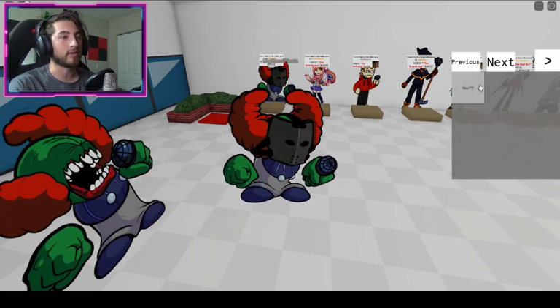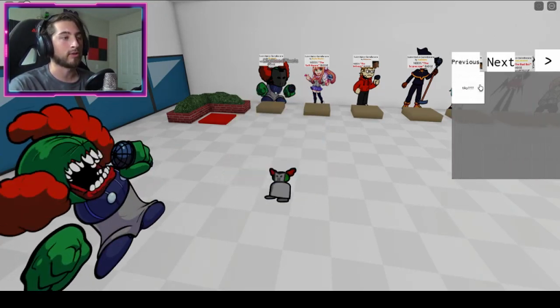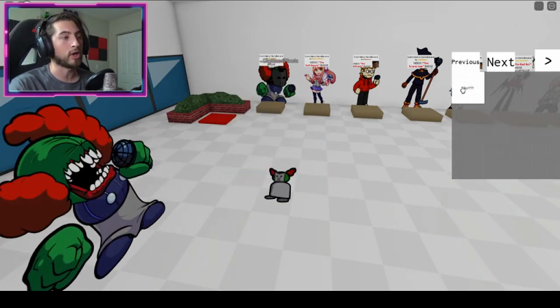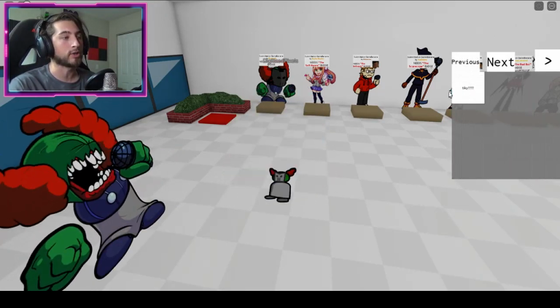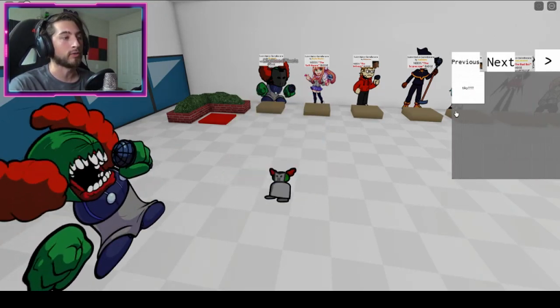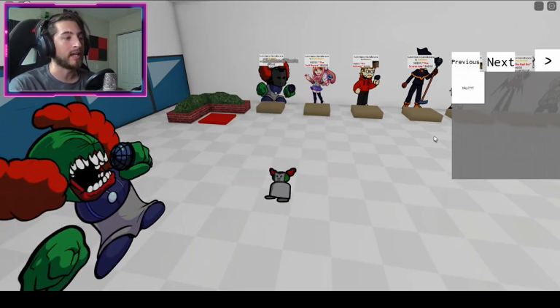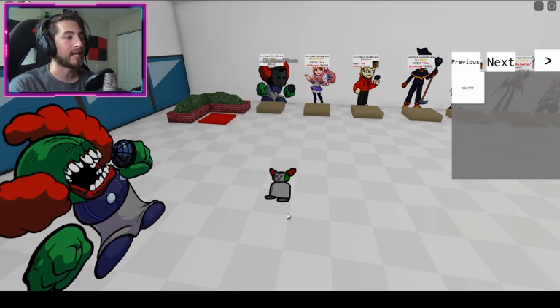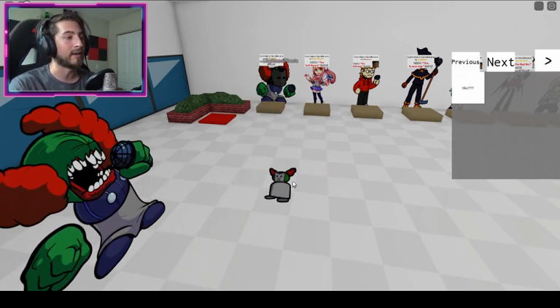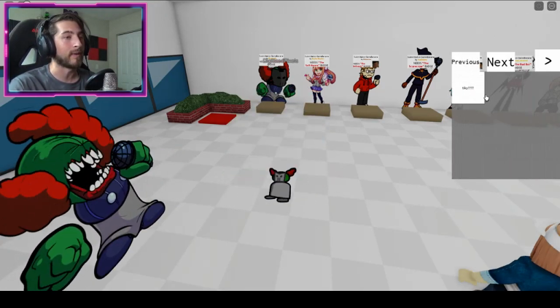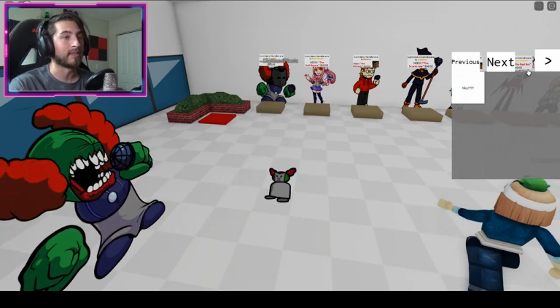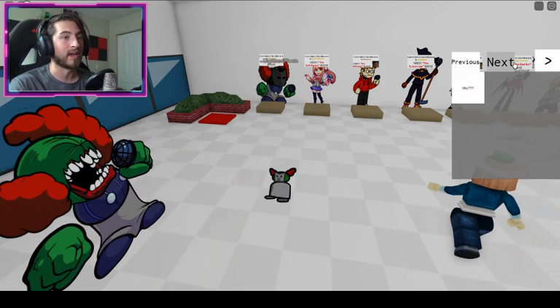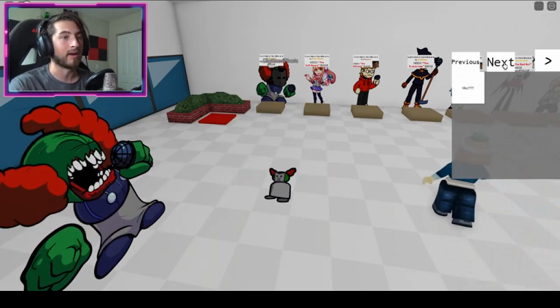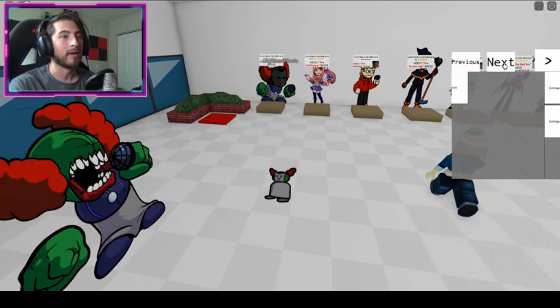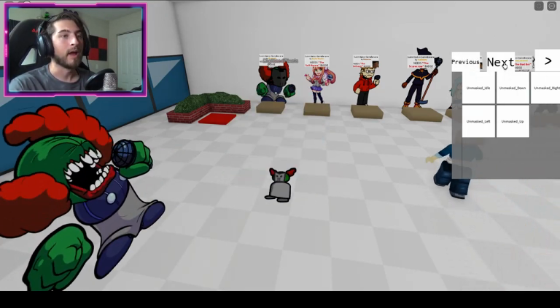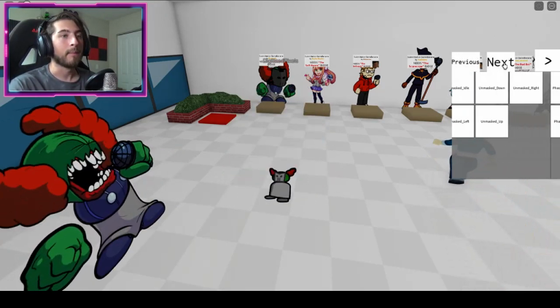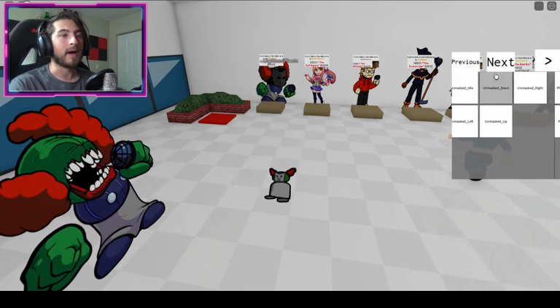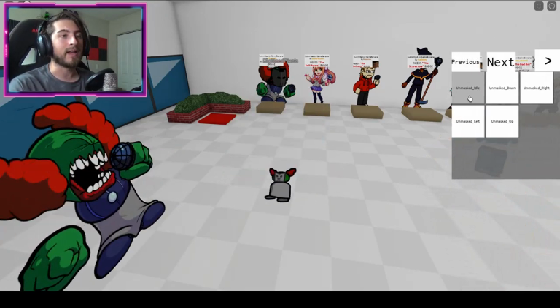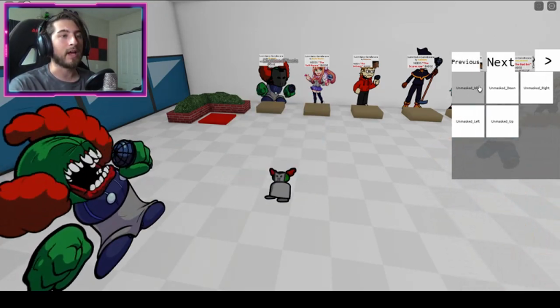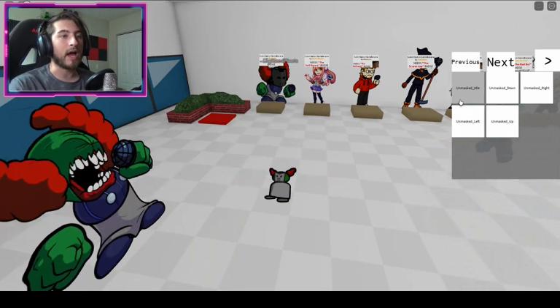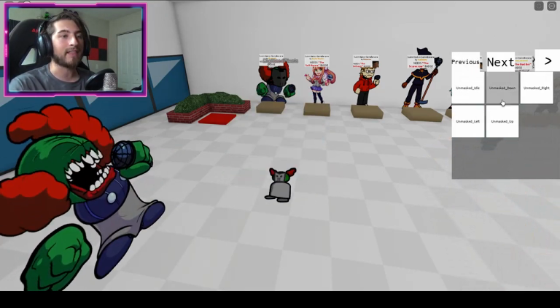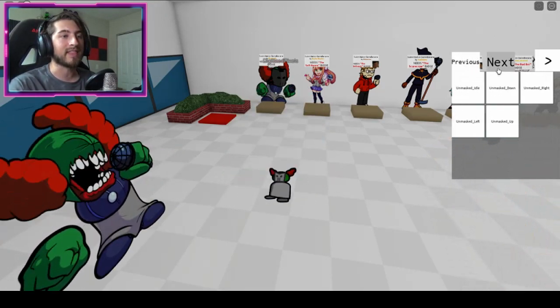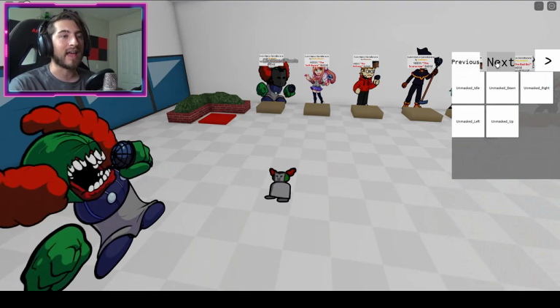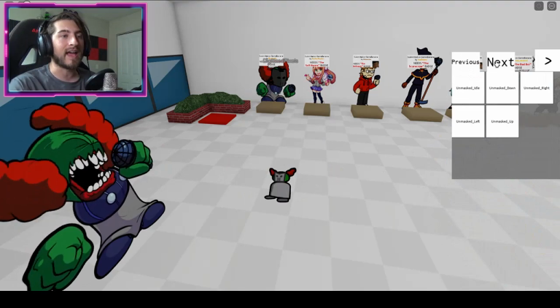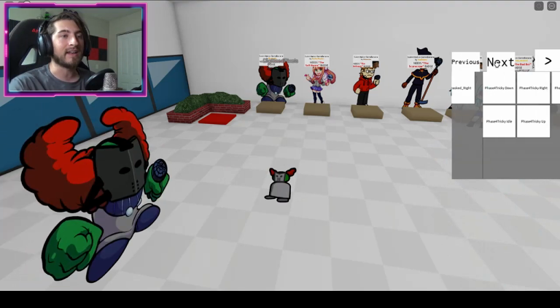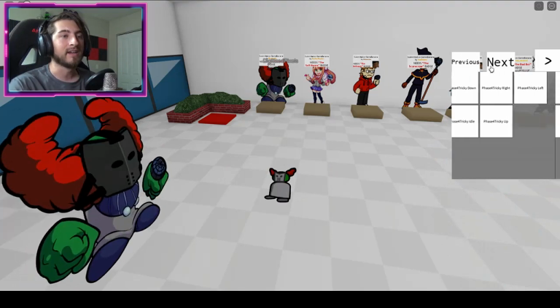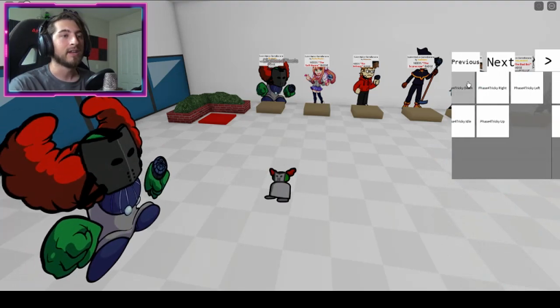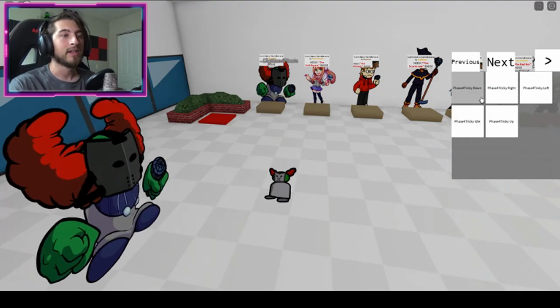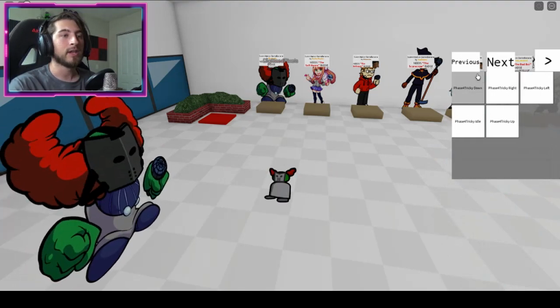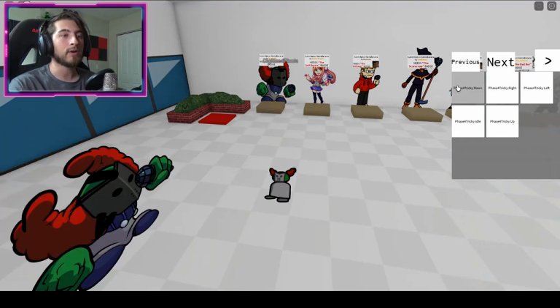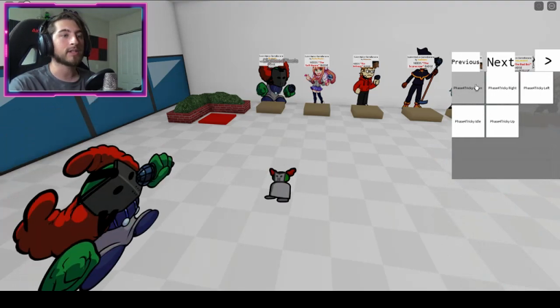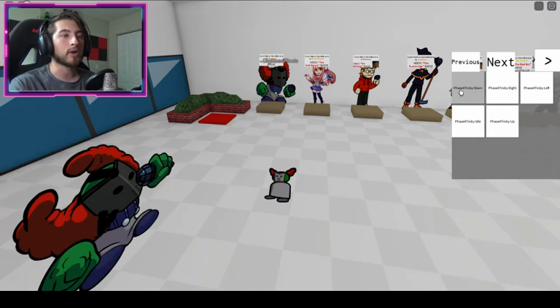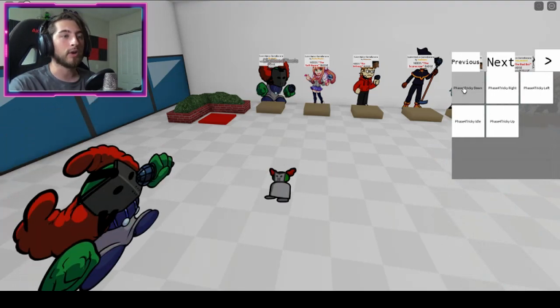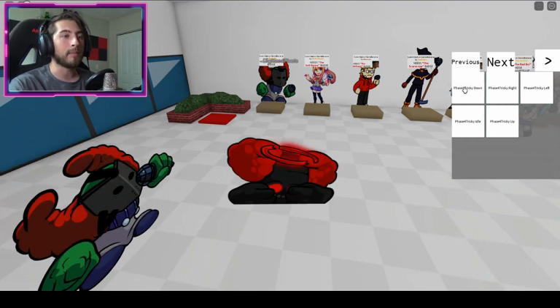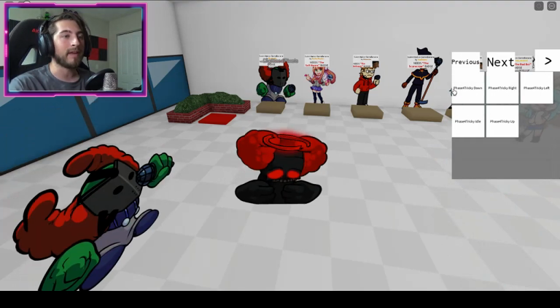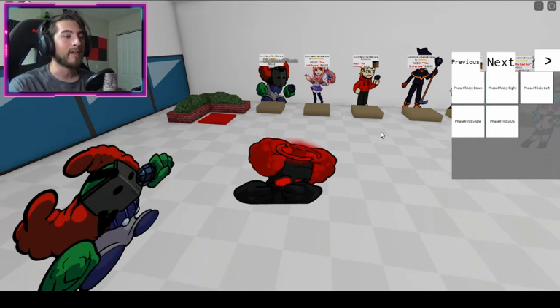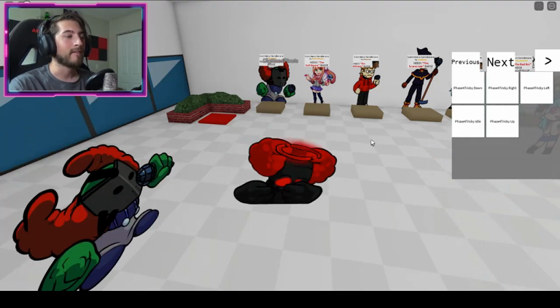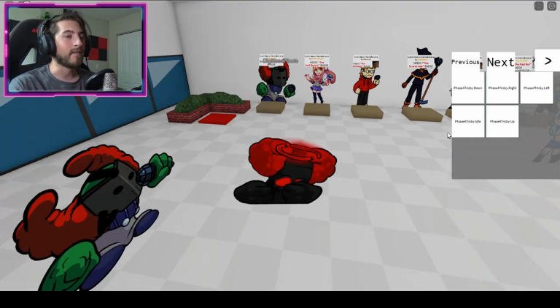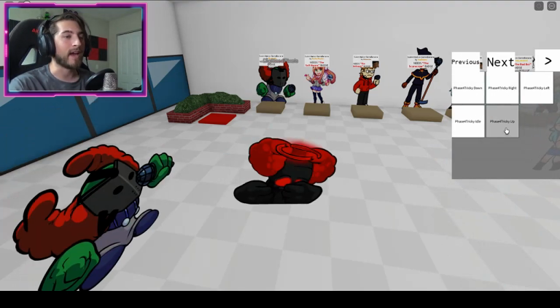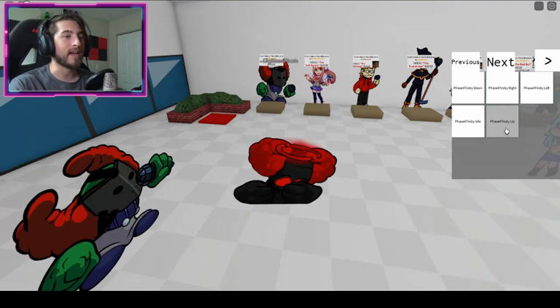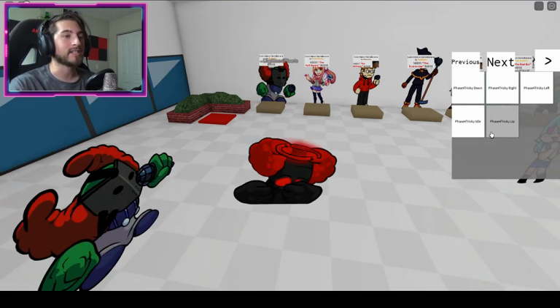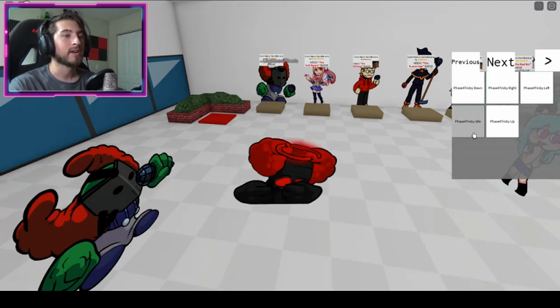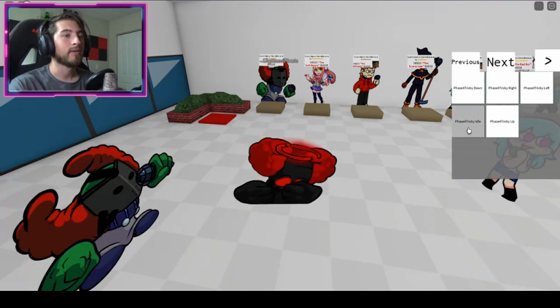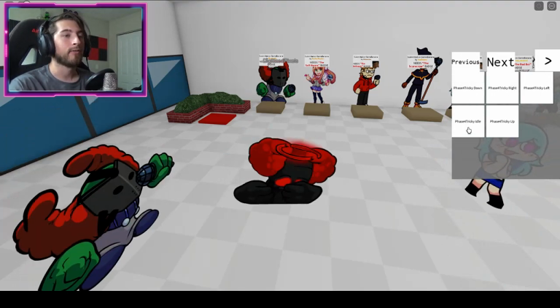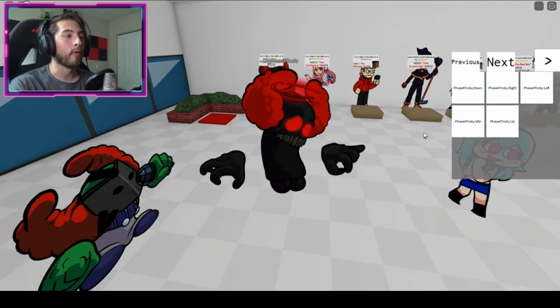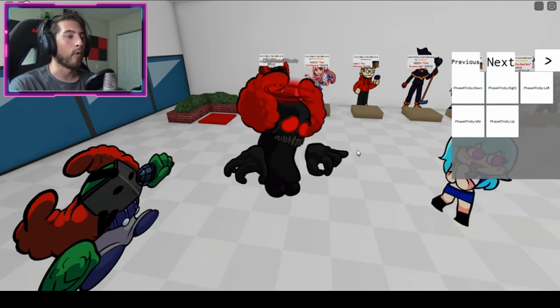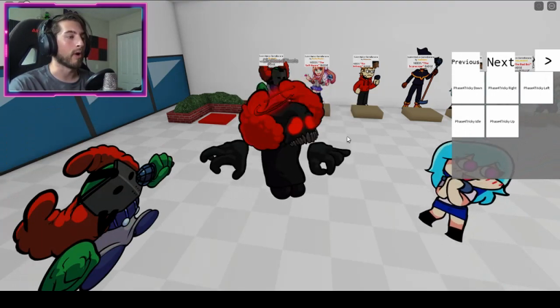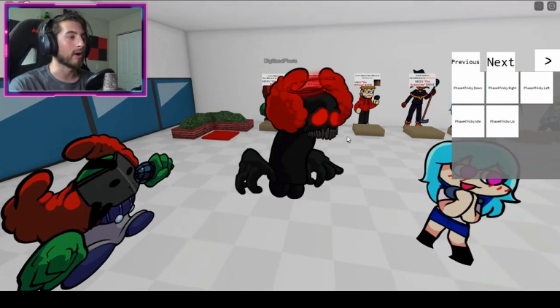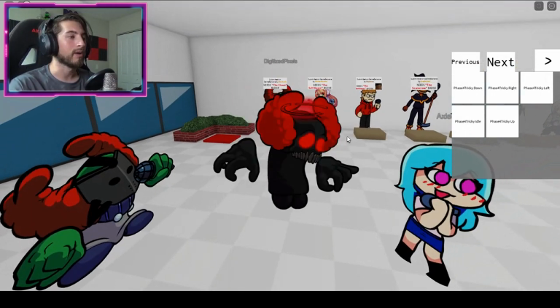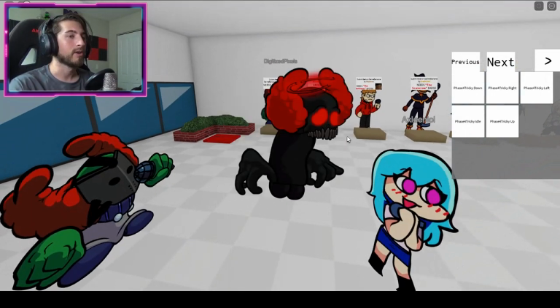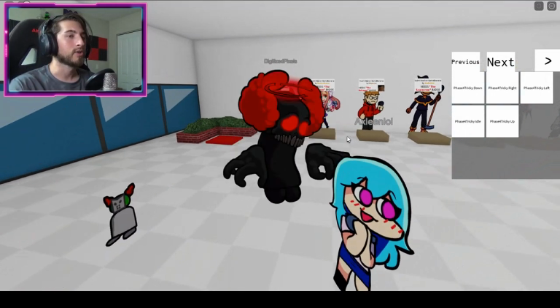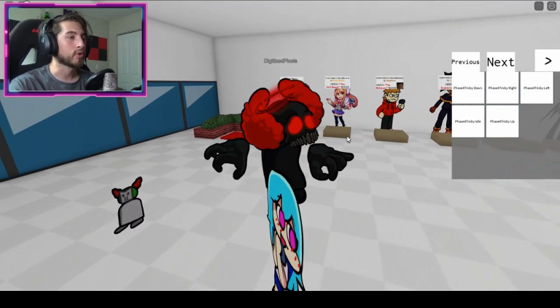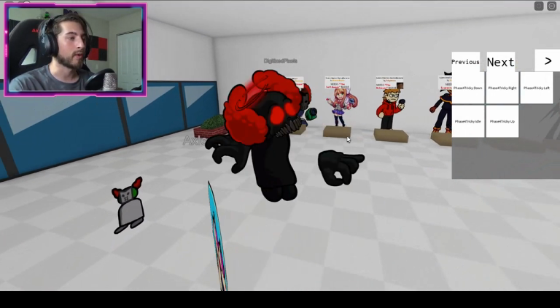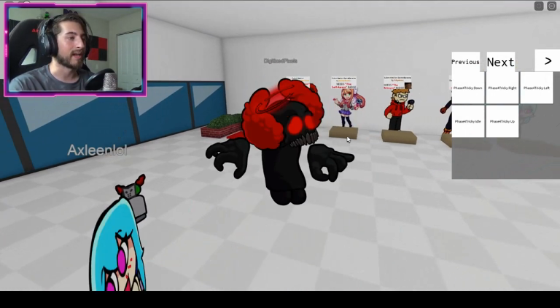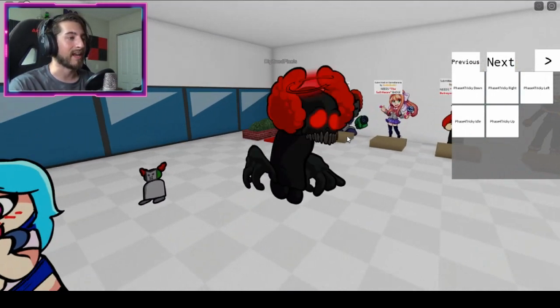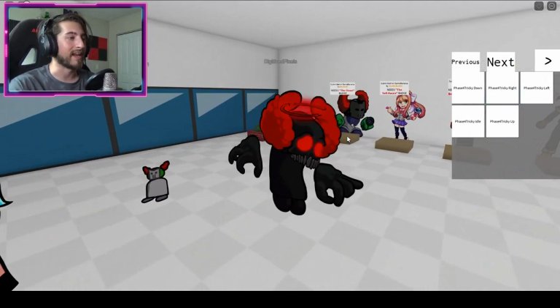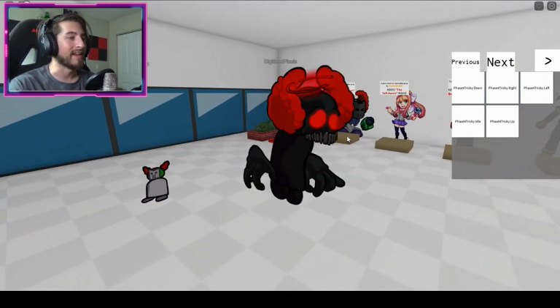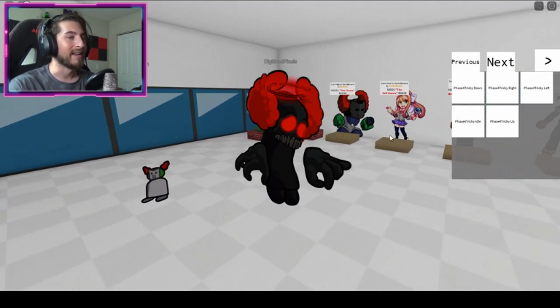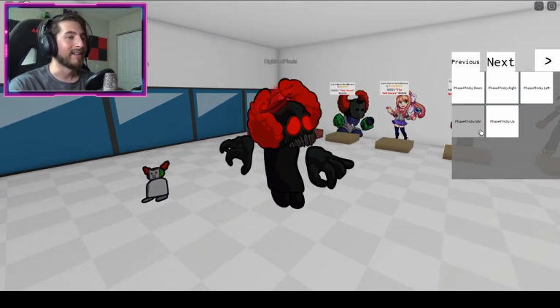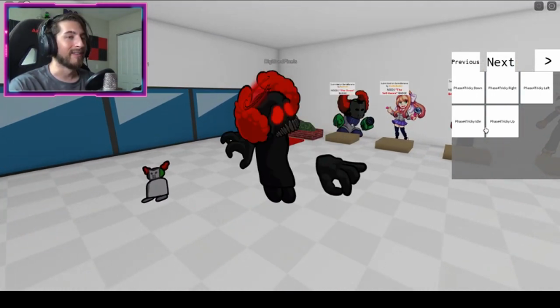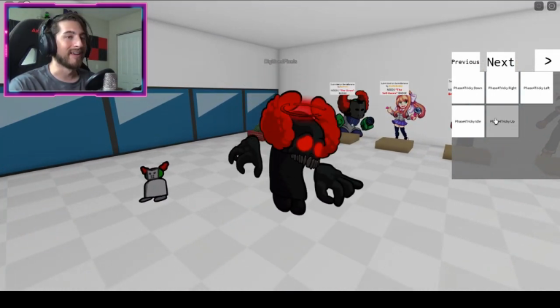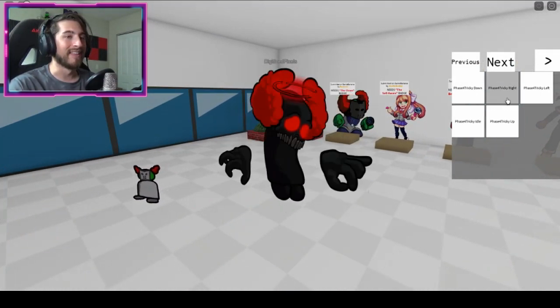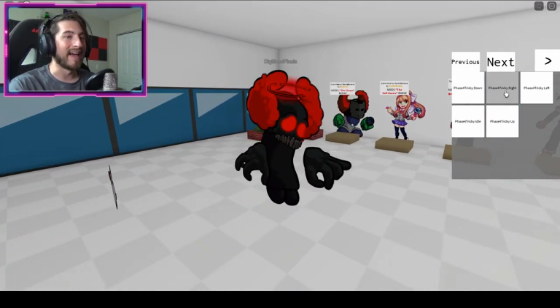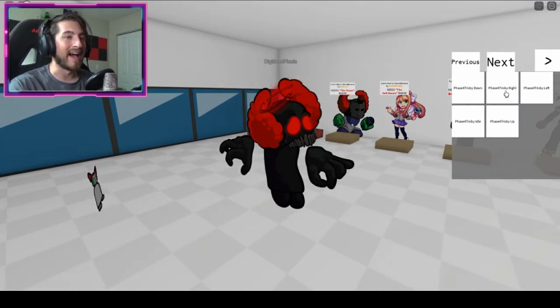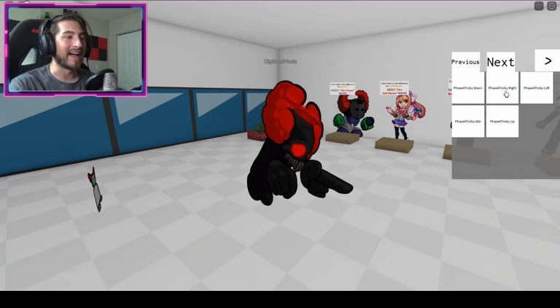Then you can either click on previous or click on next. There's also Tiki right there, but at the end there is going to be Phase Four Tricky. Look at that!